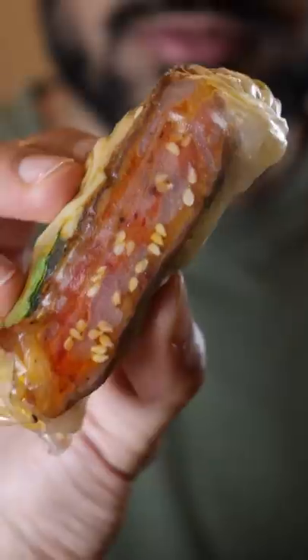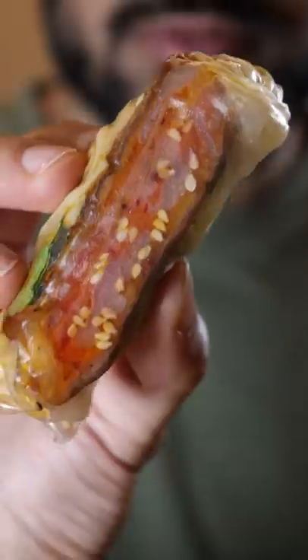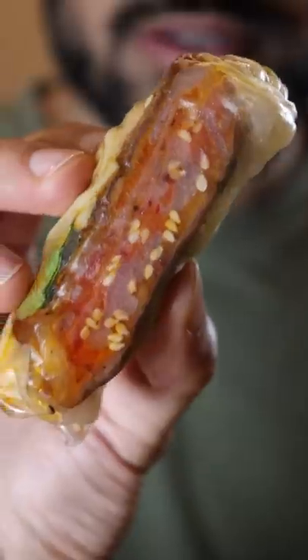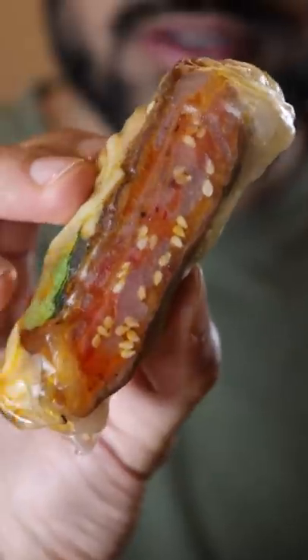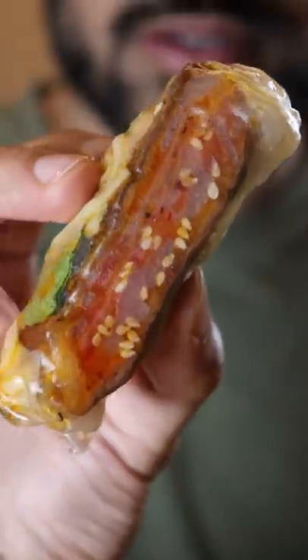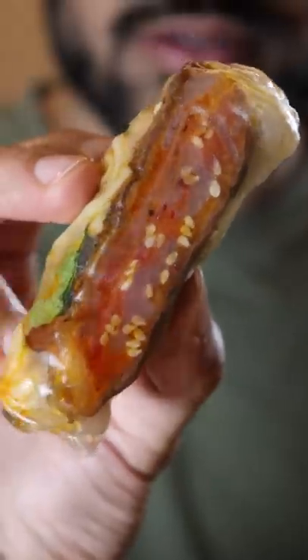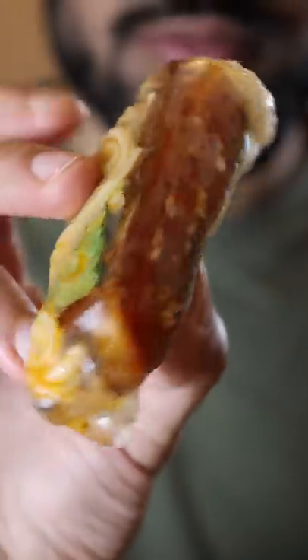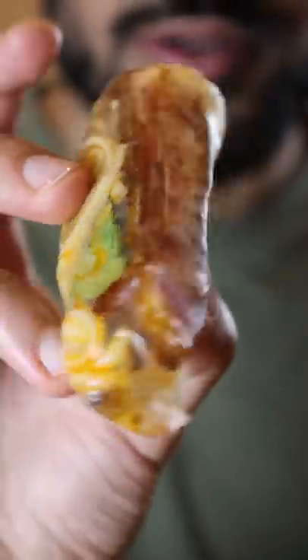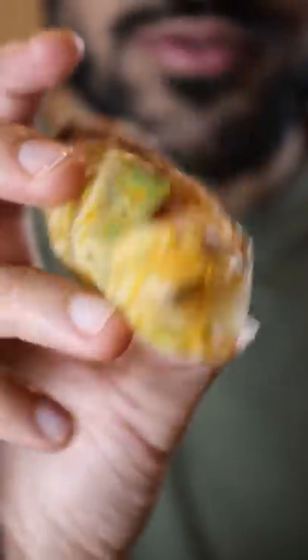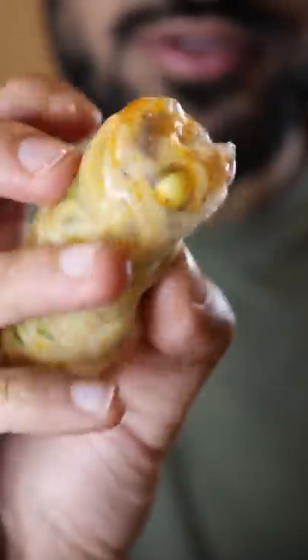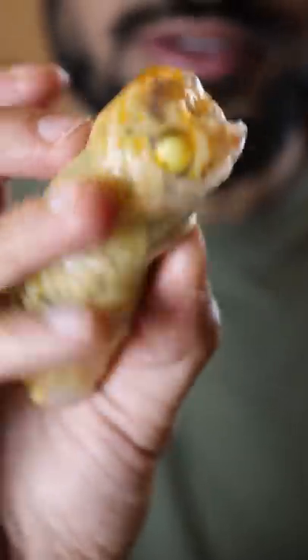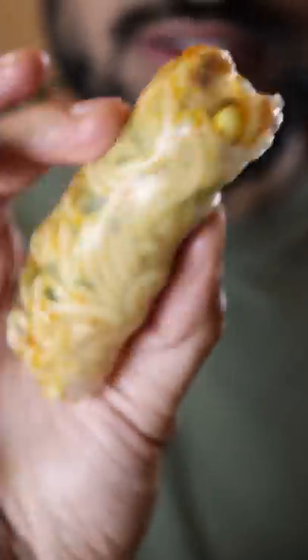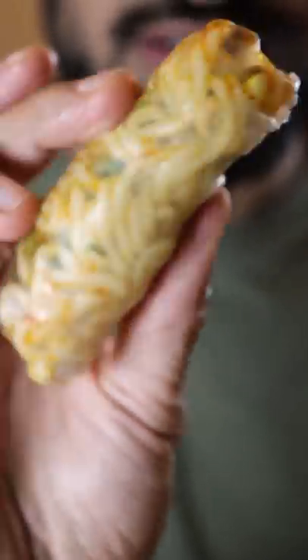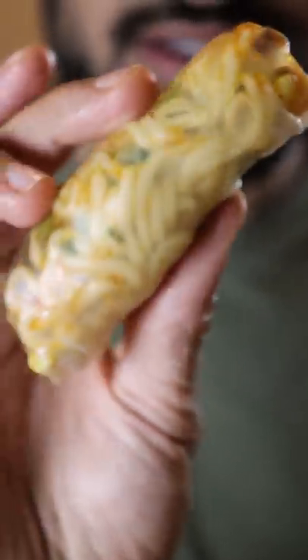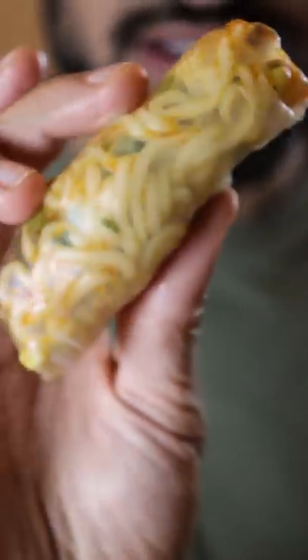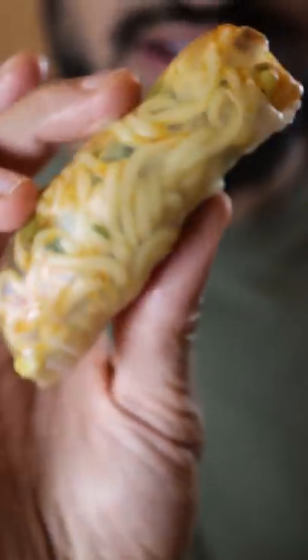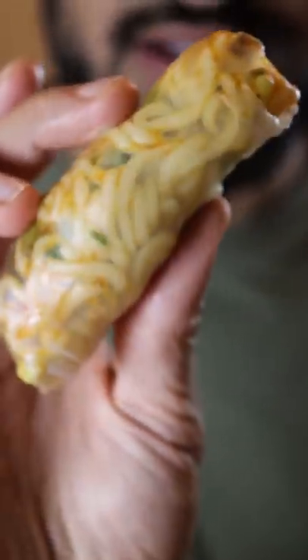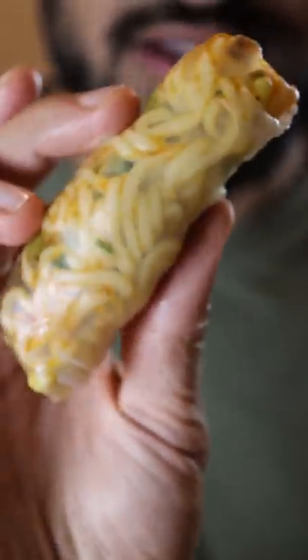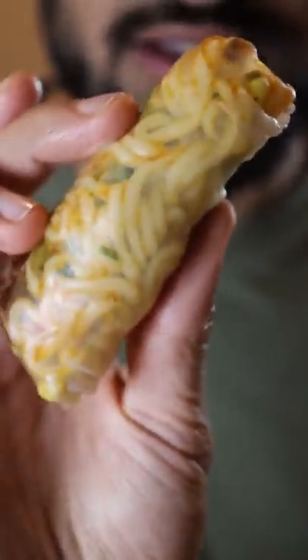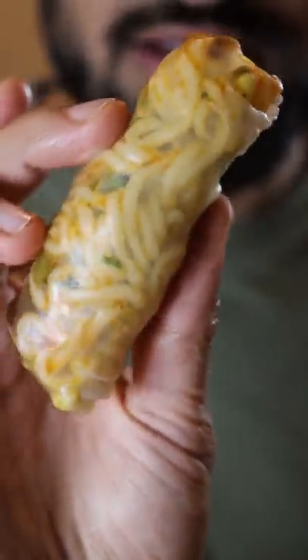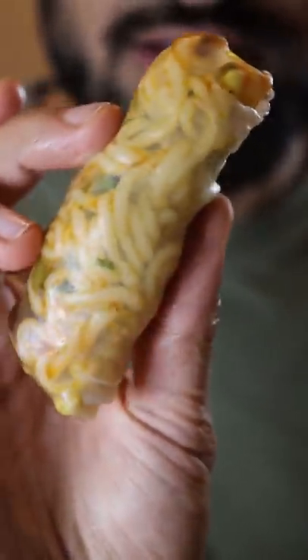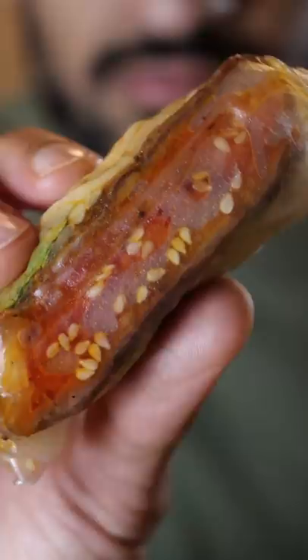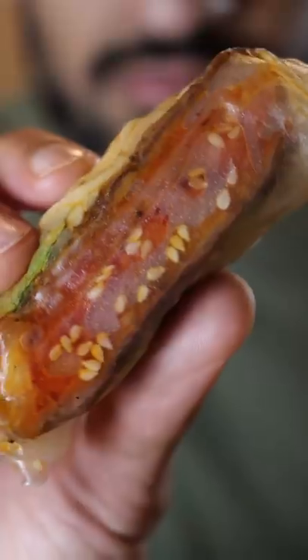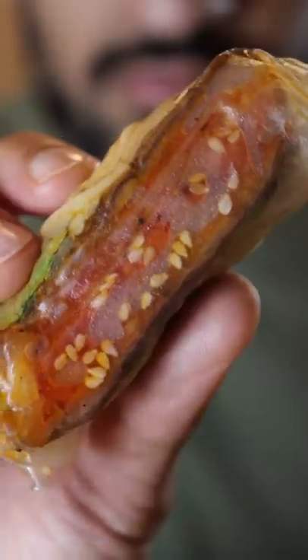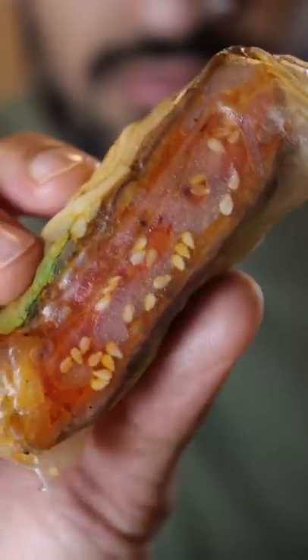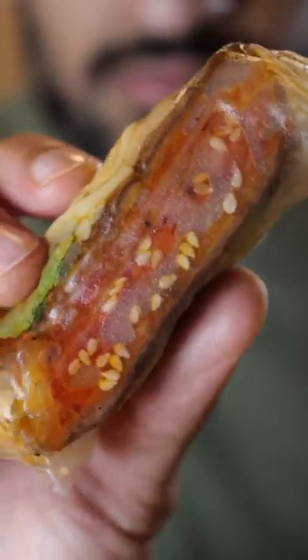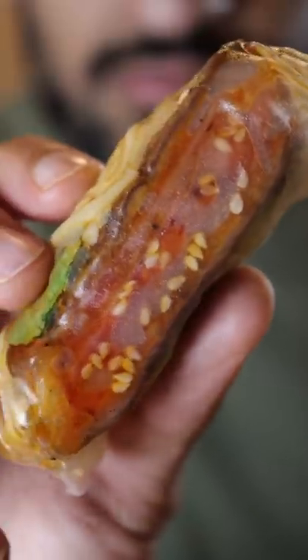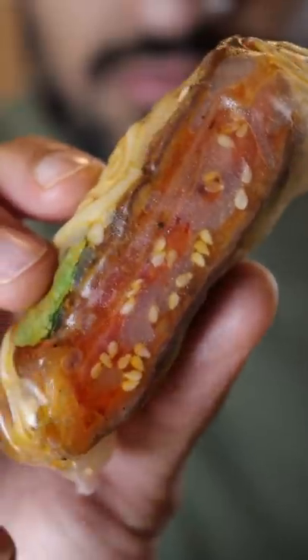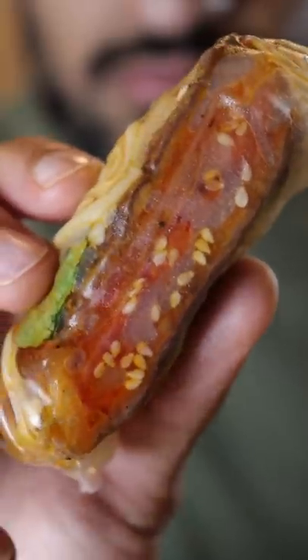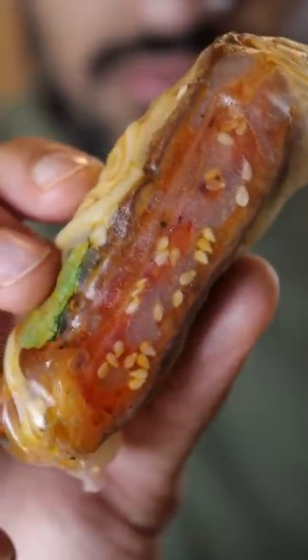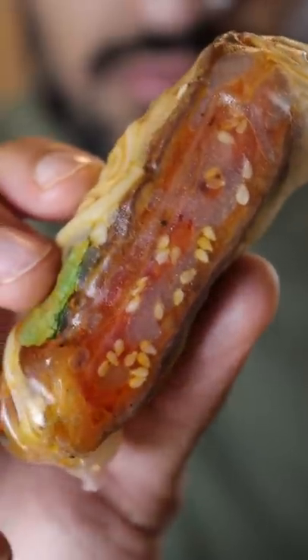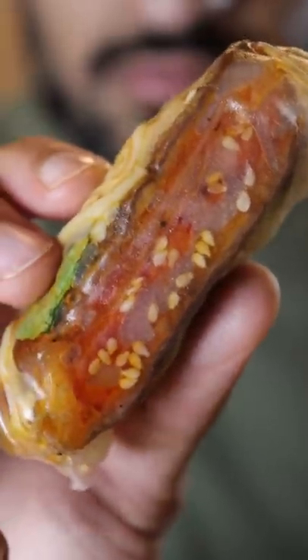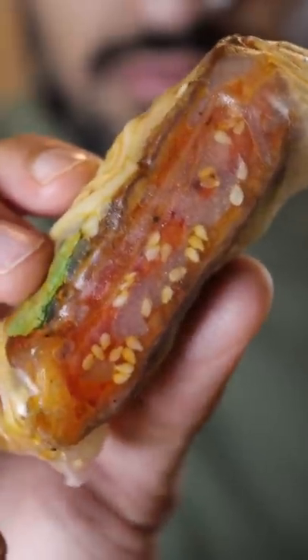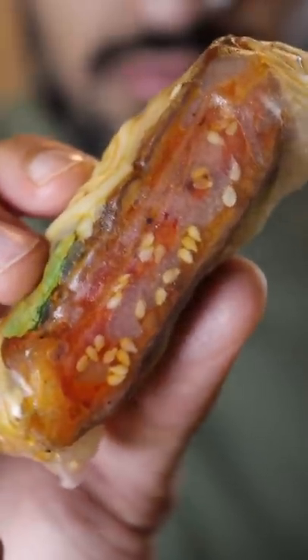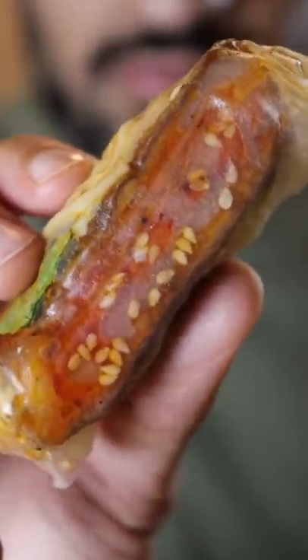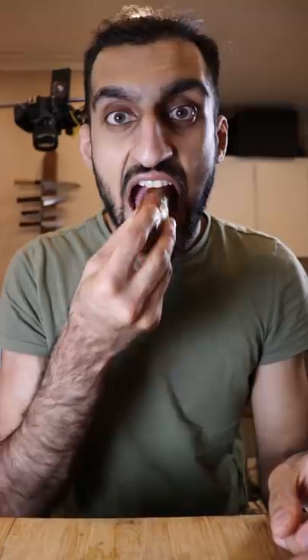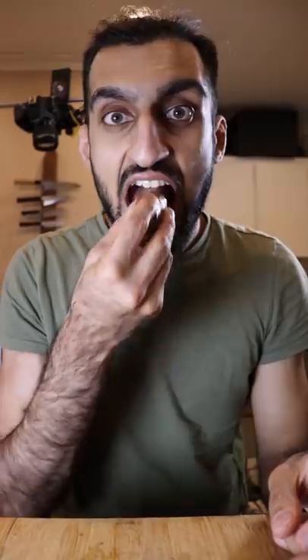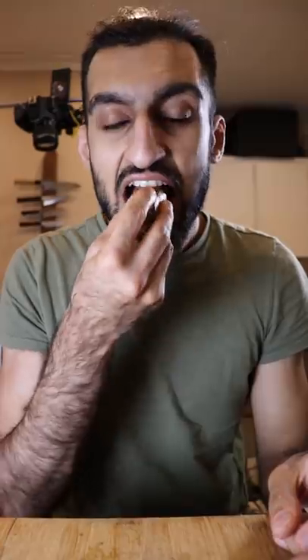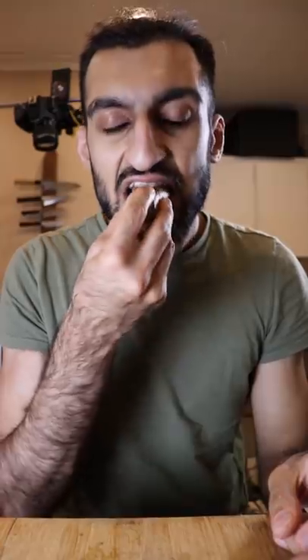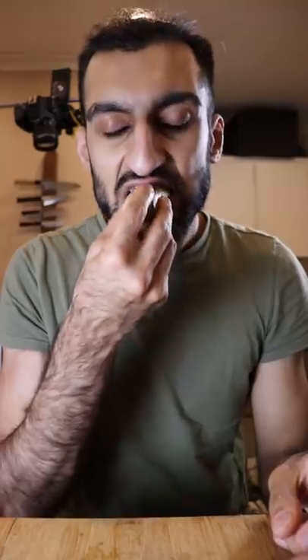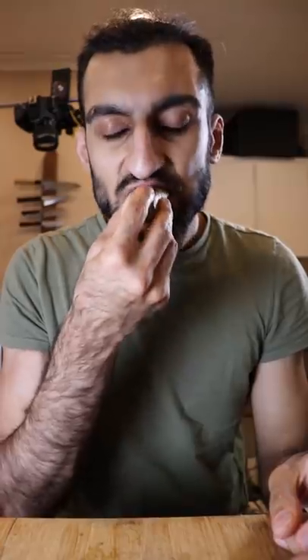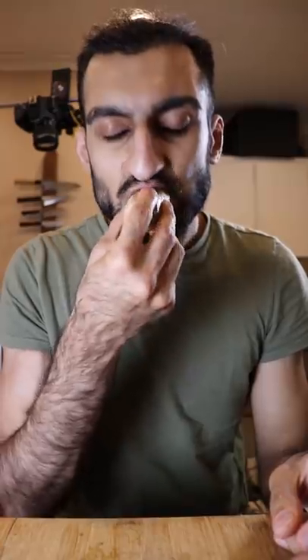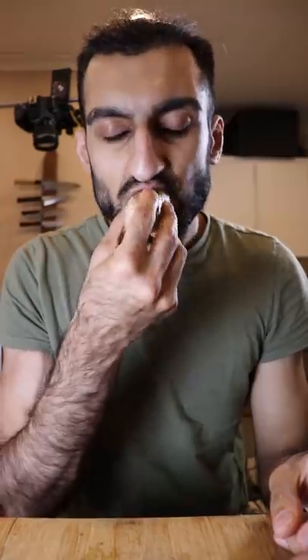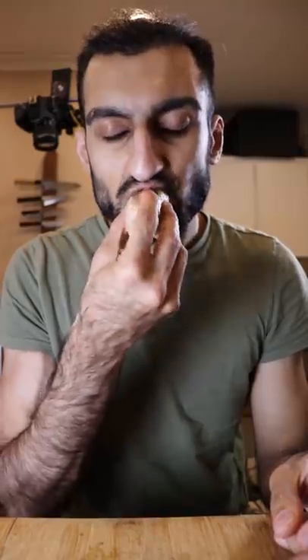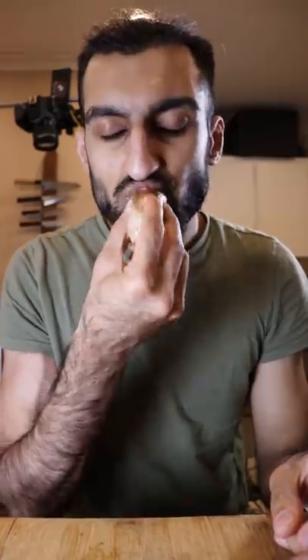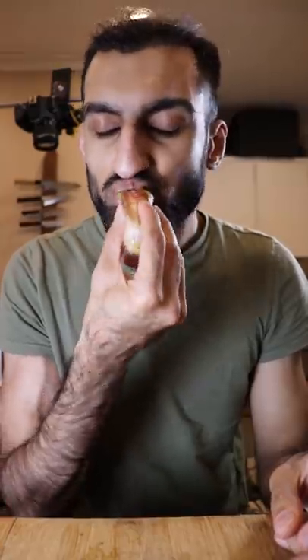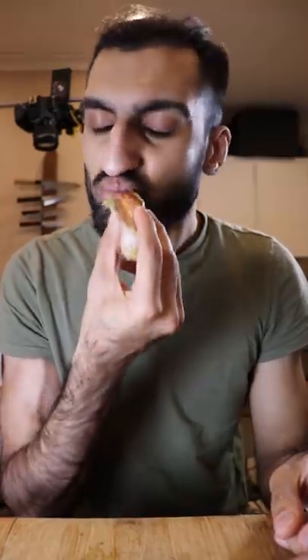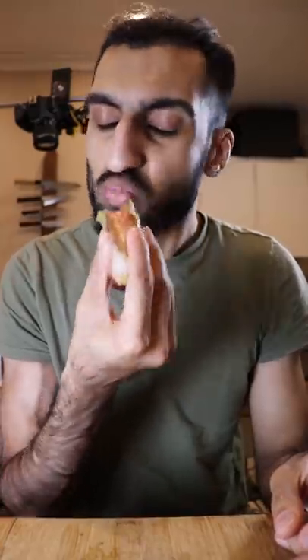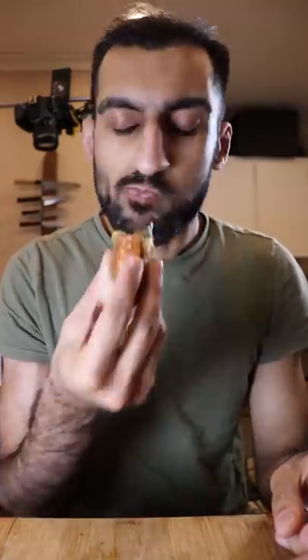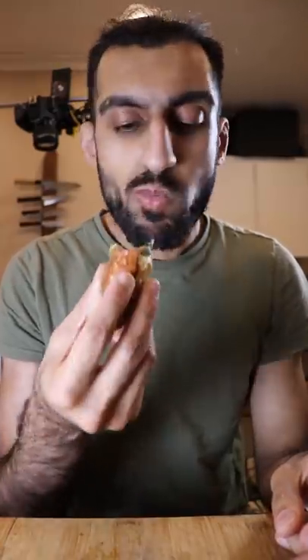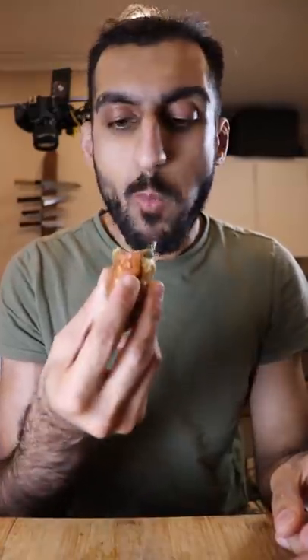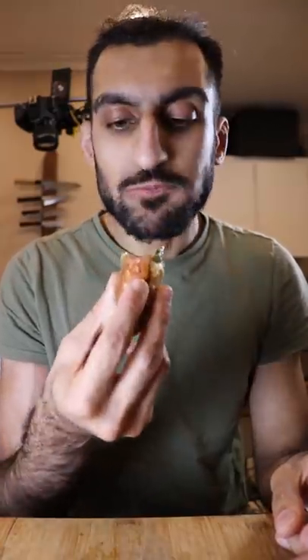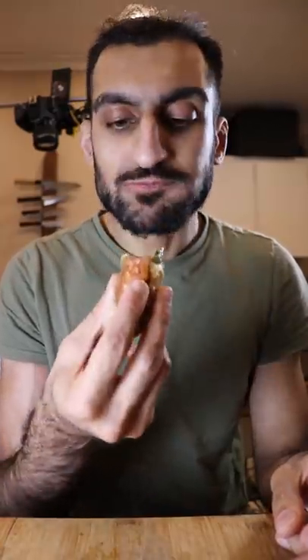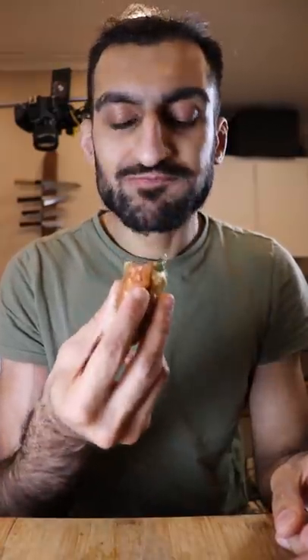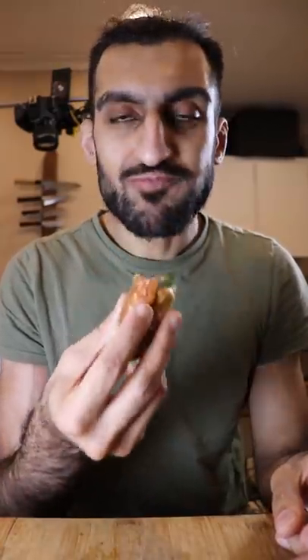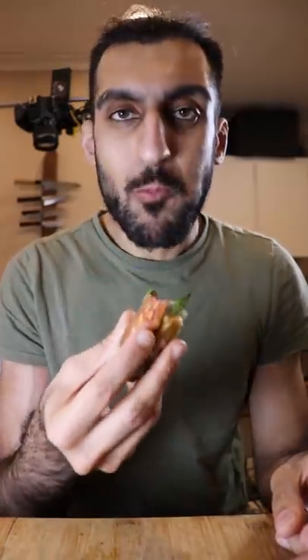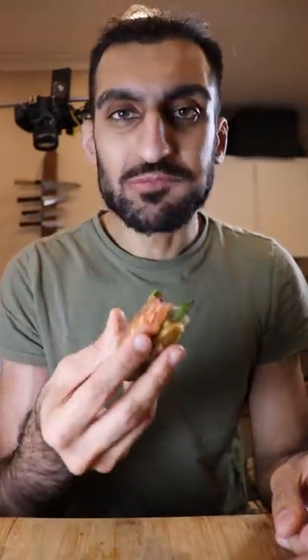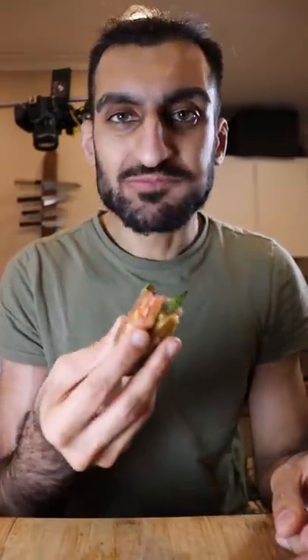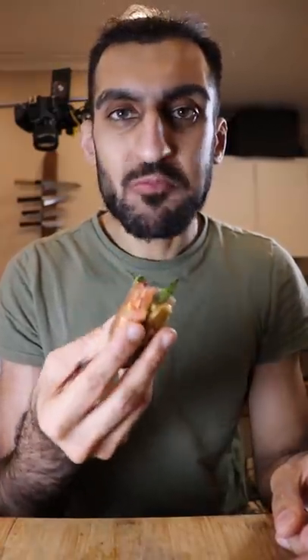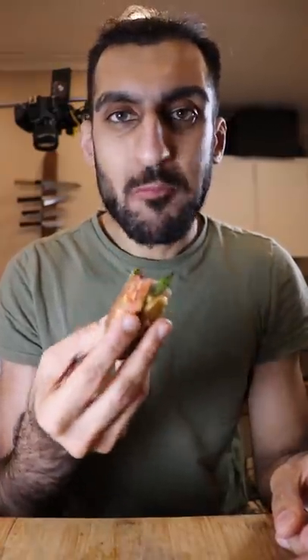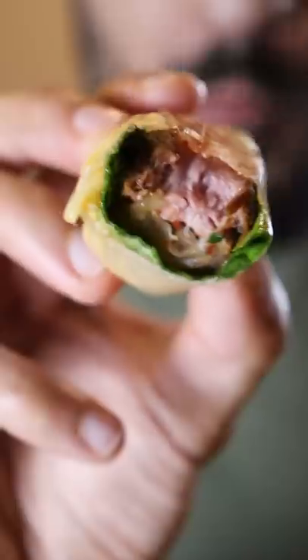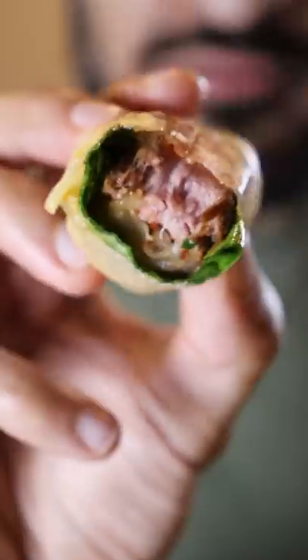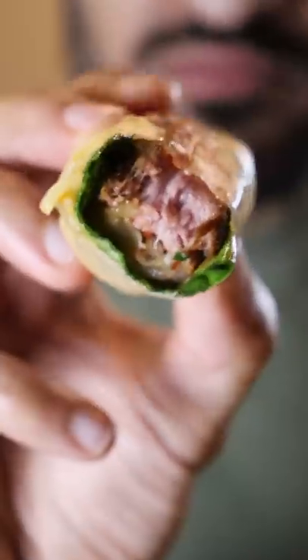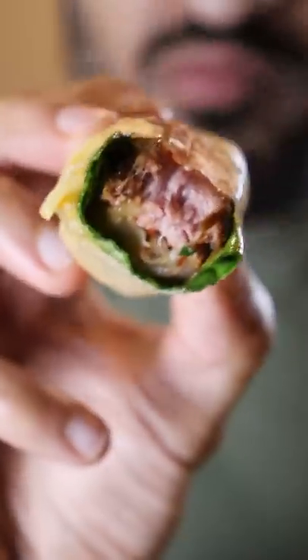Here's how you can make ramen steak spring rolls. This was my first time playing around with rice paper and I think this can be a cool way to use your leftovers.